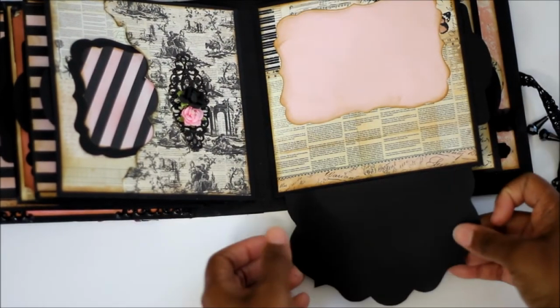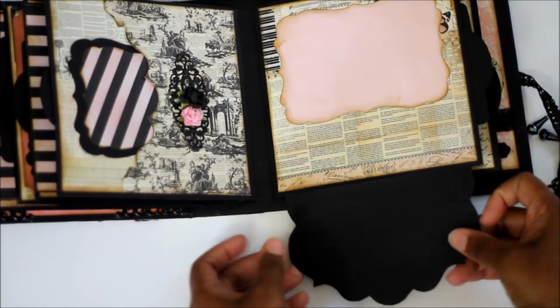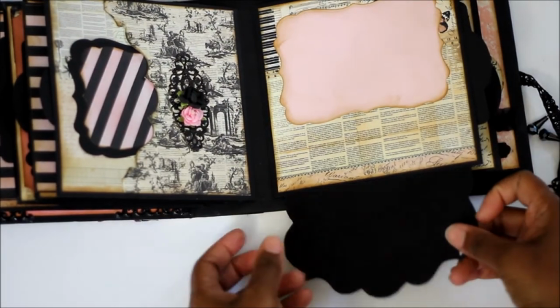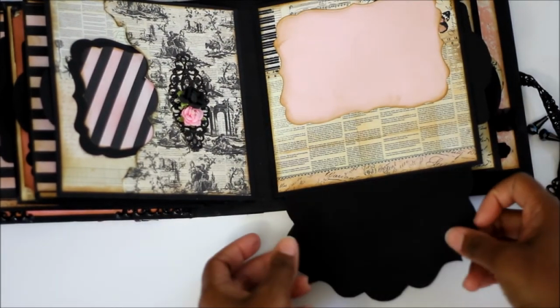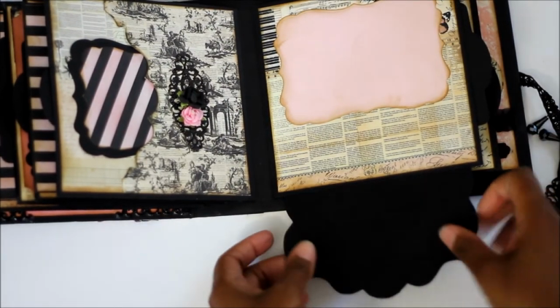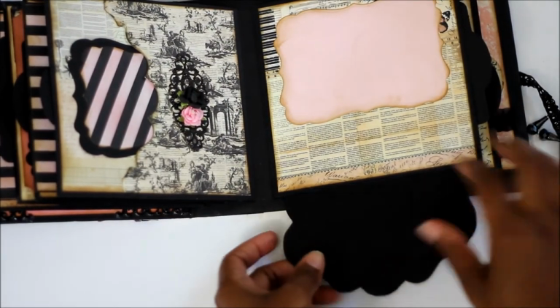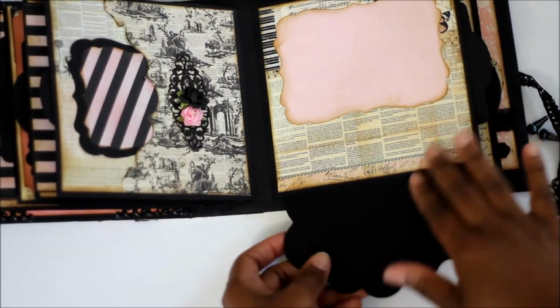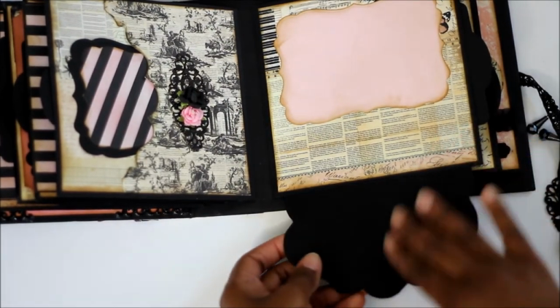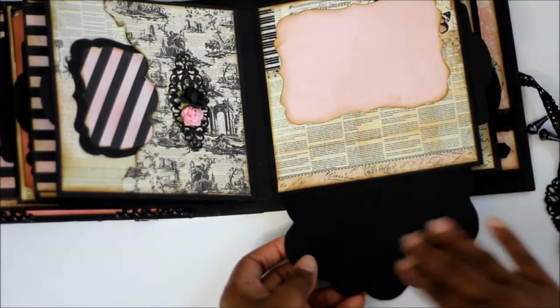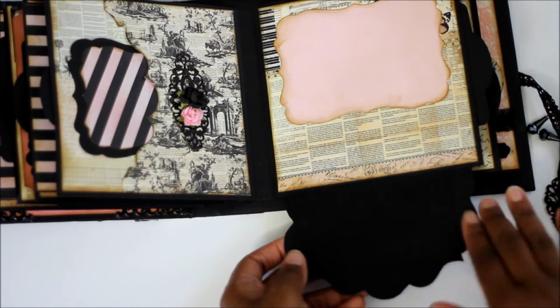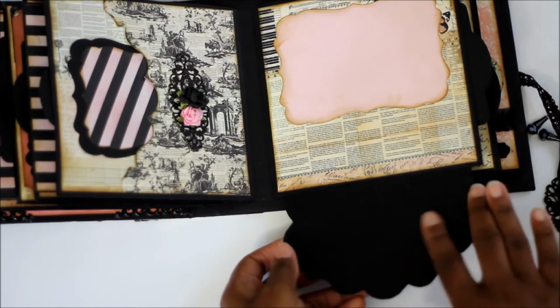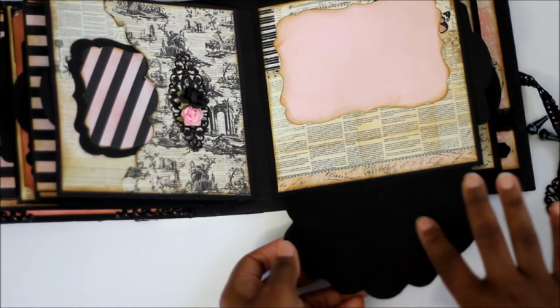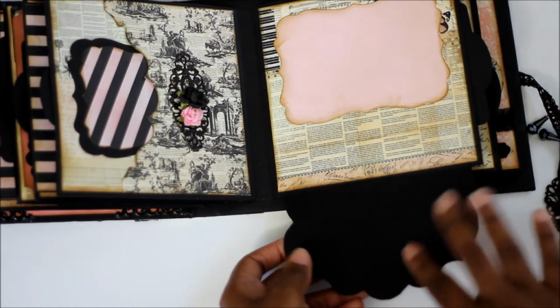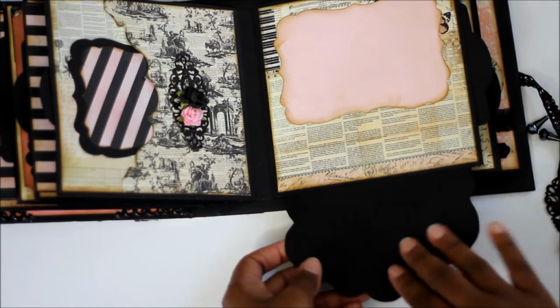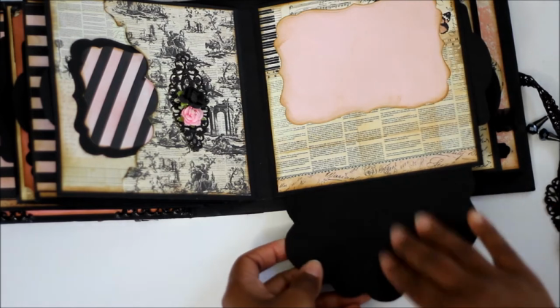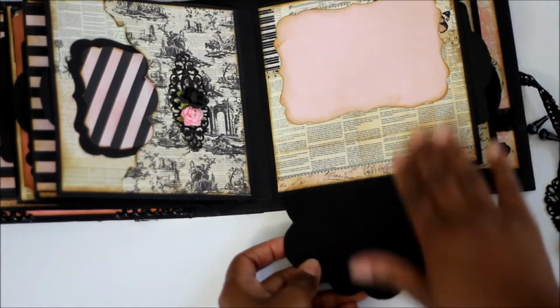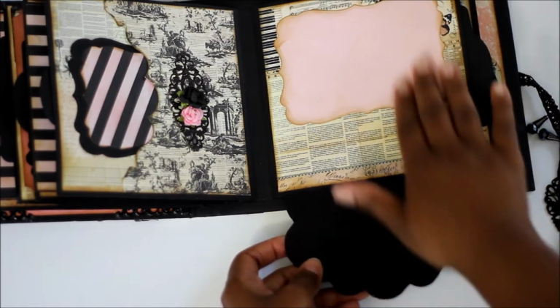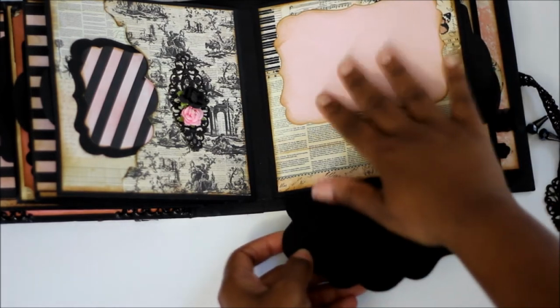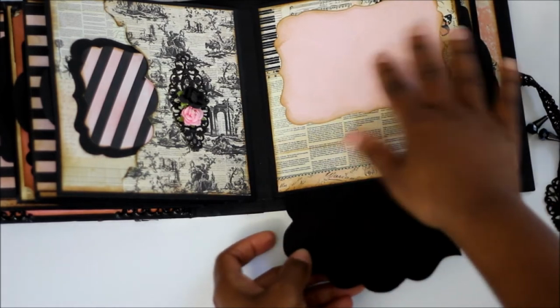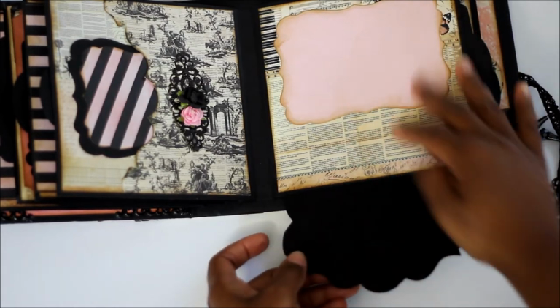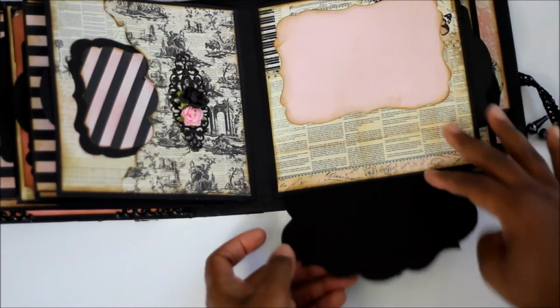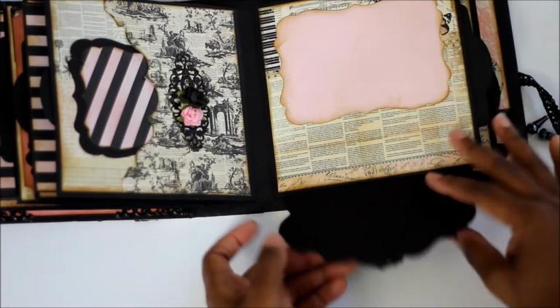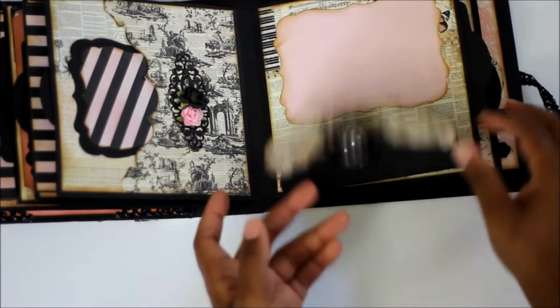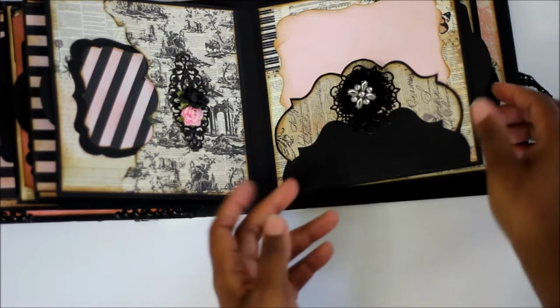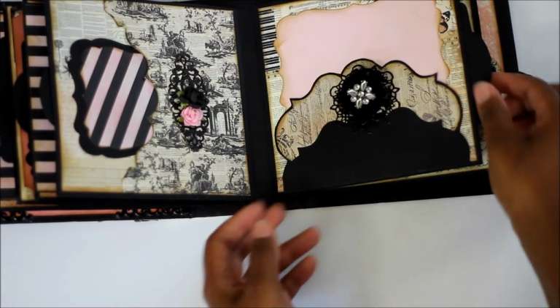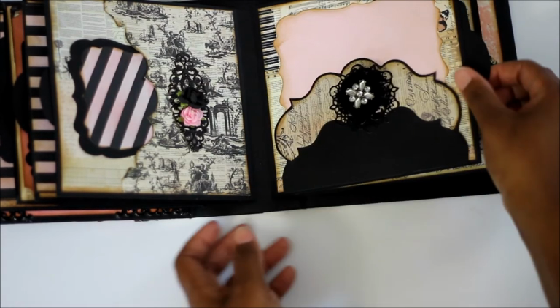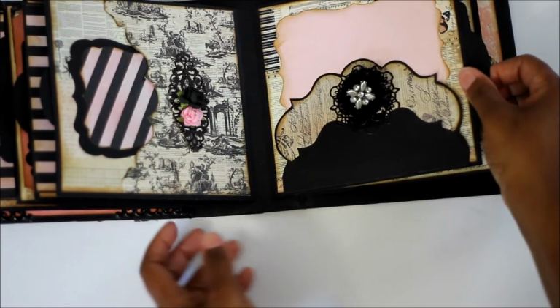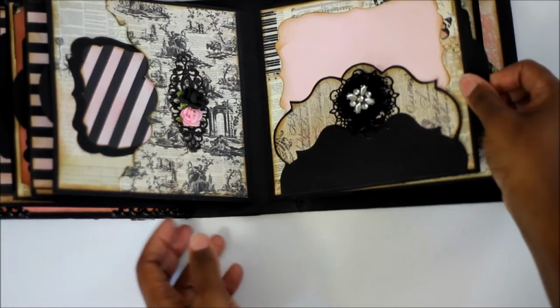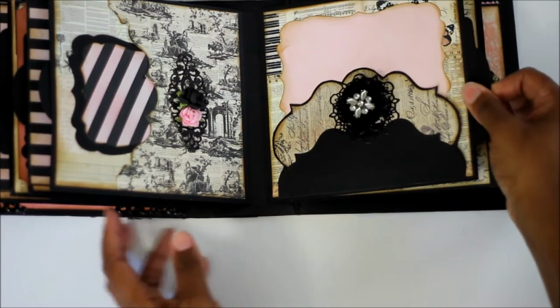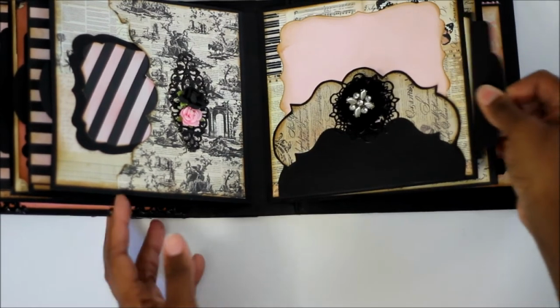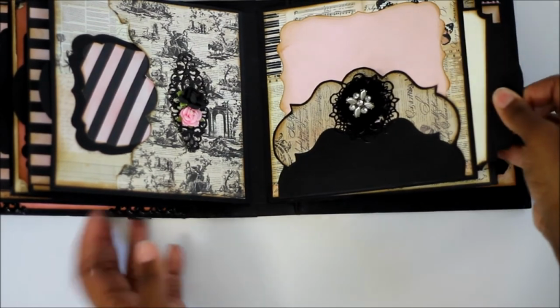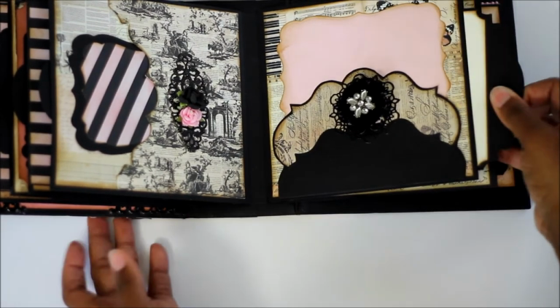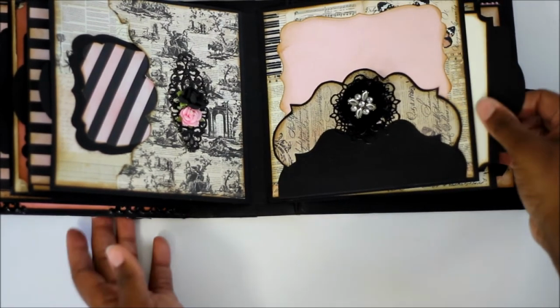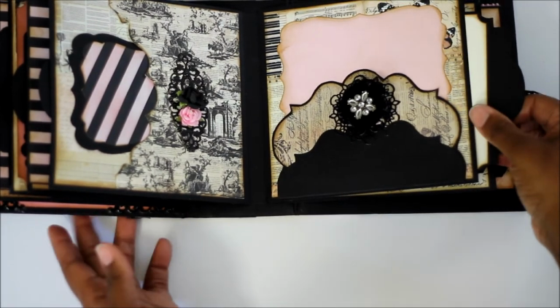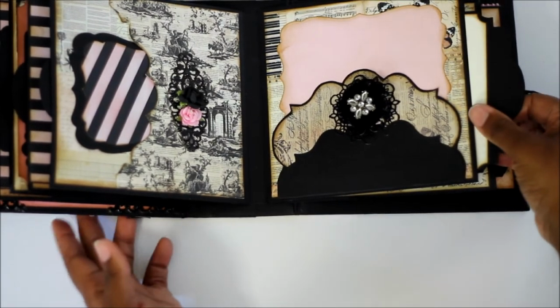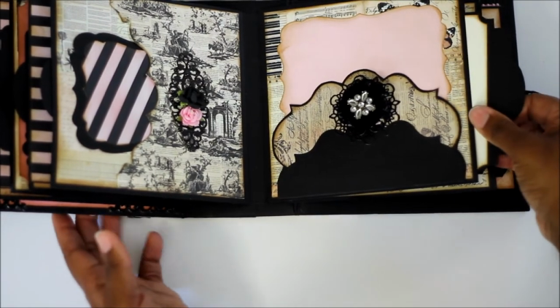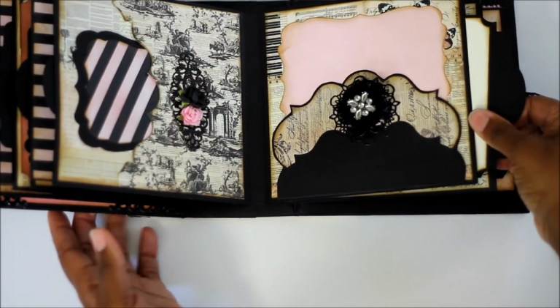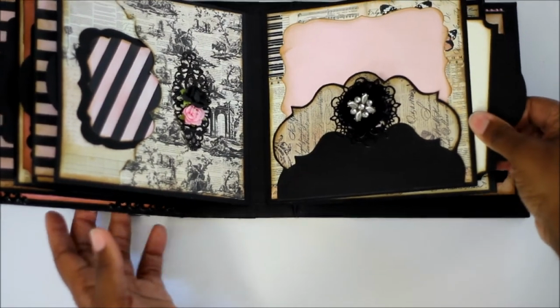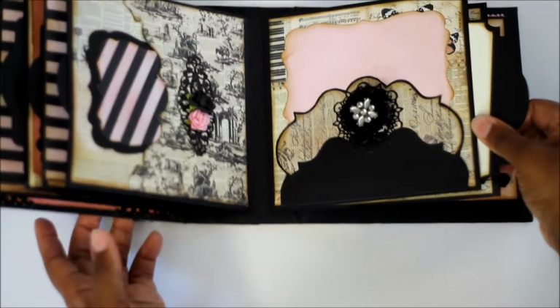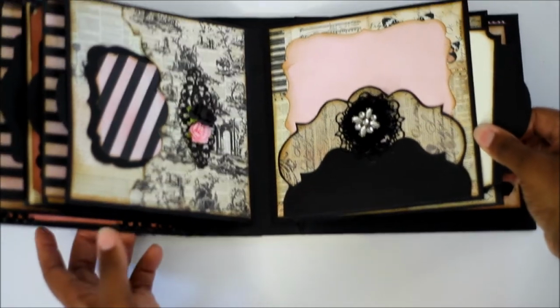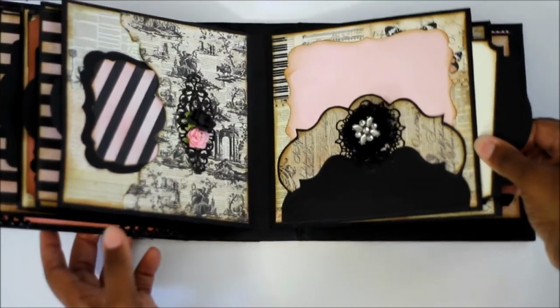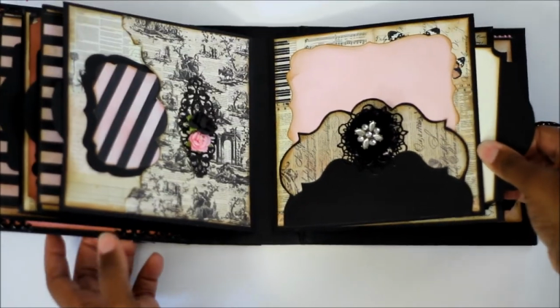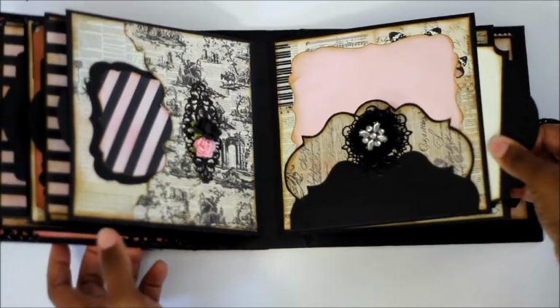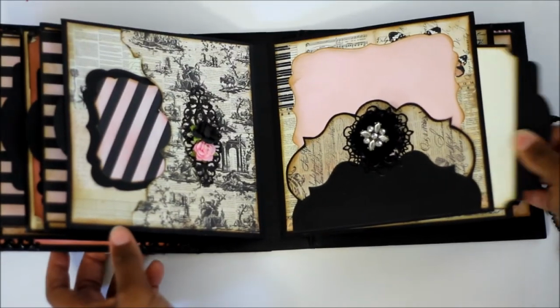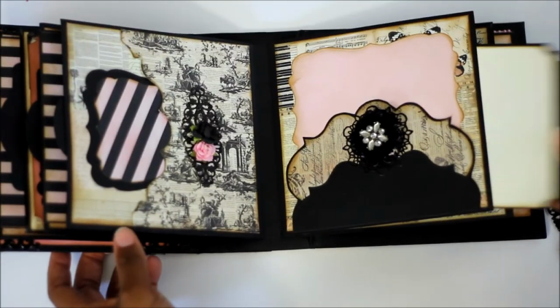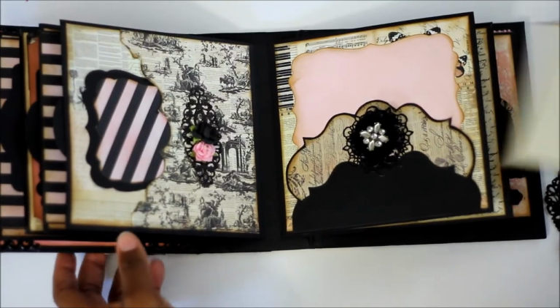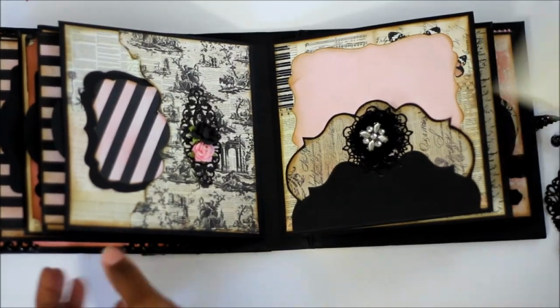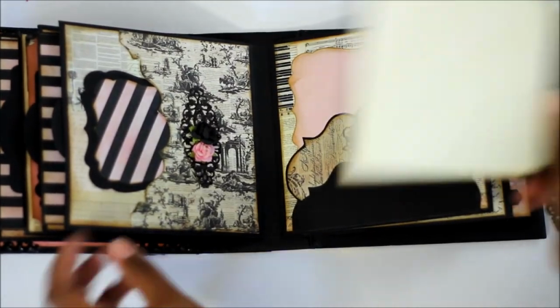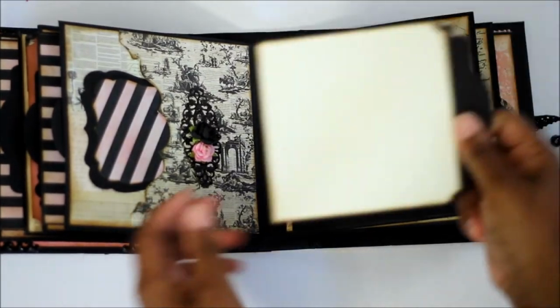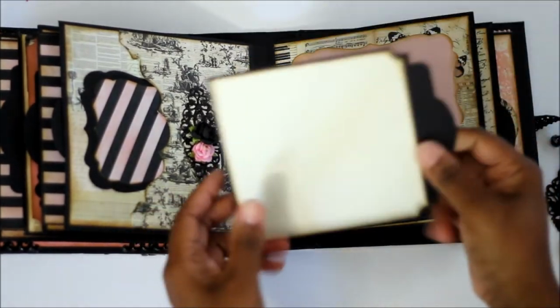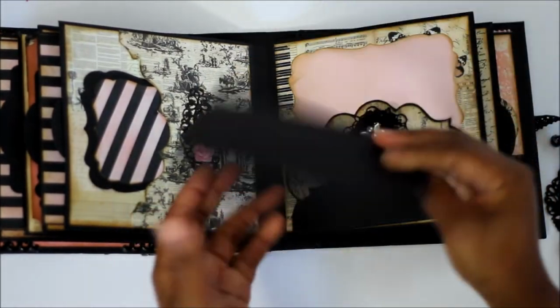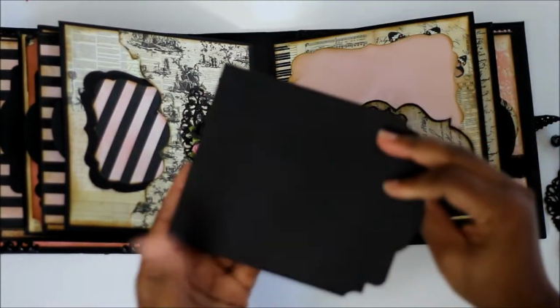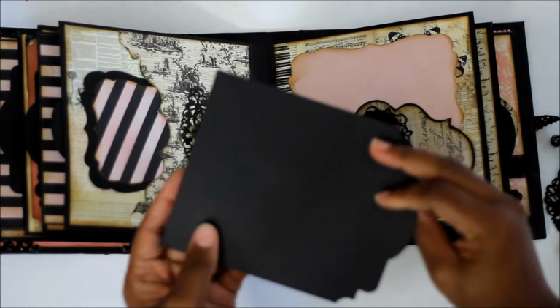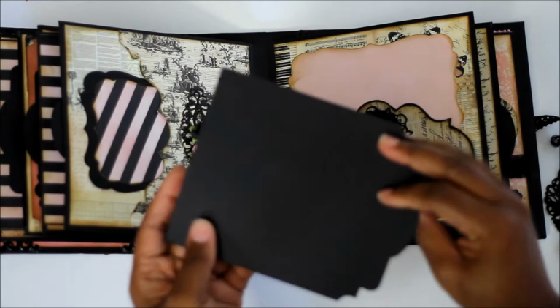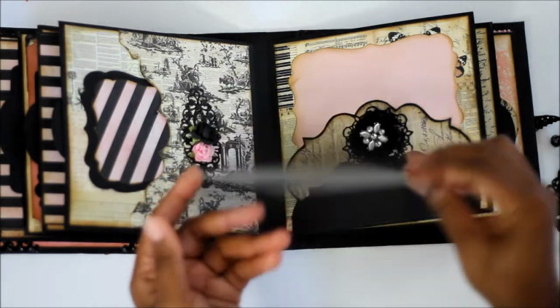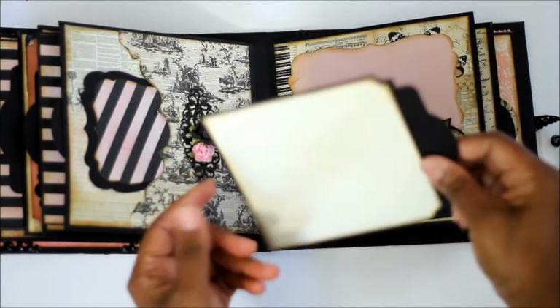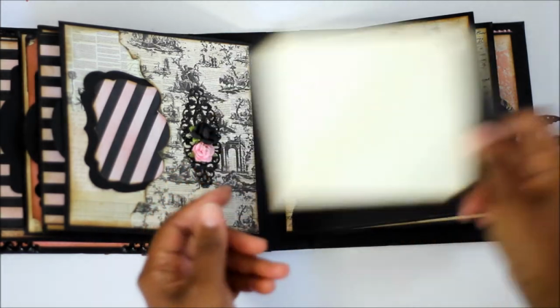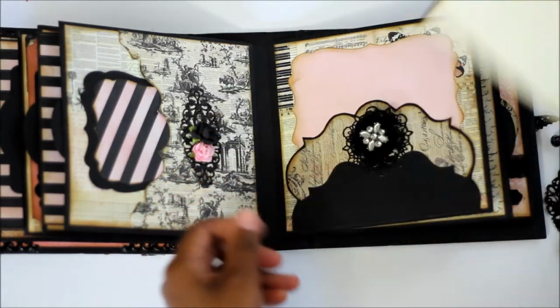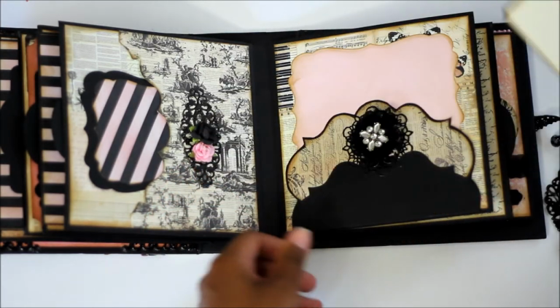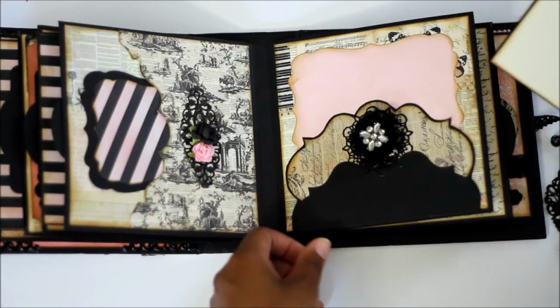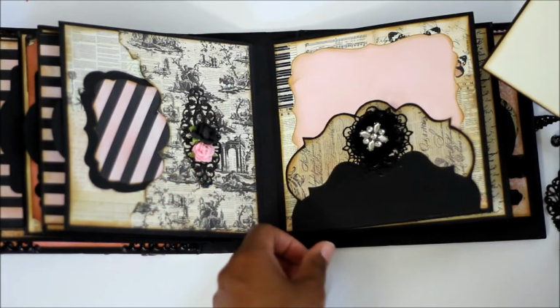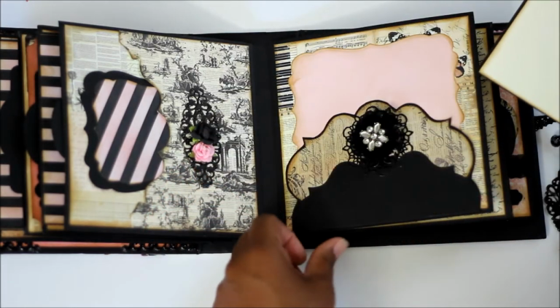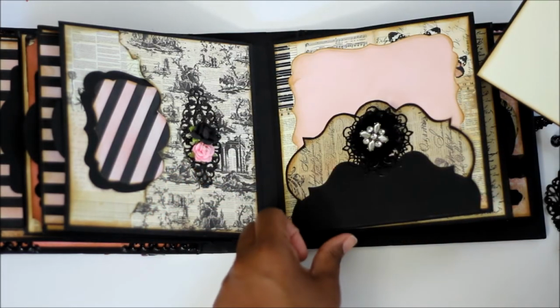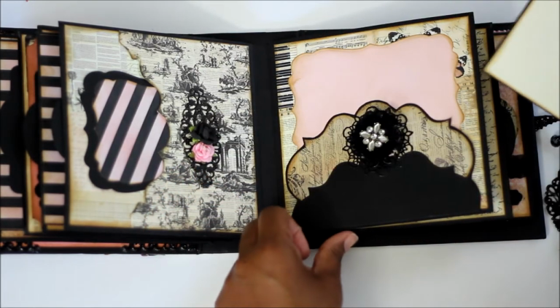It flips down. You can put a picture here, a picture here, and here is also another photo spot.